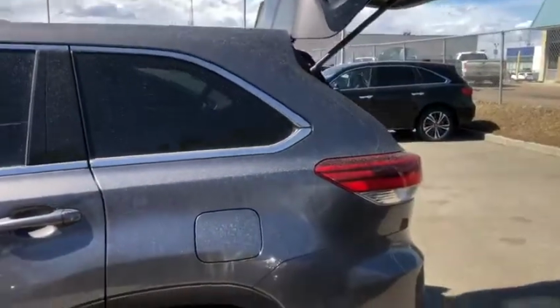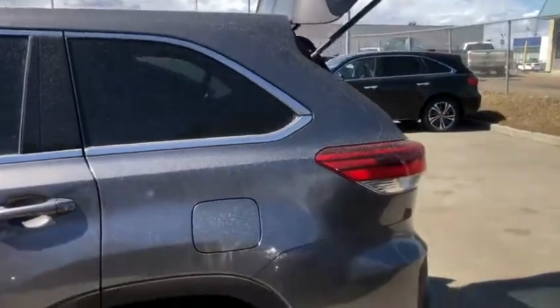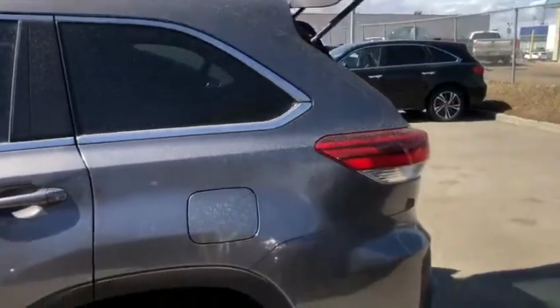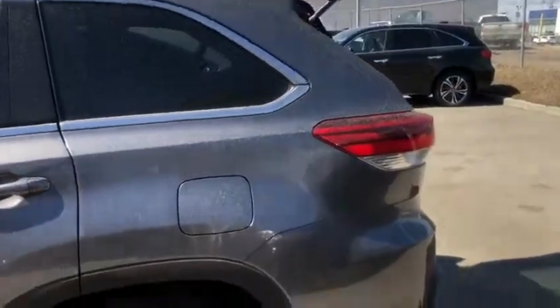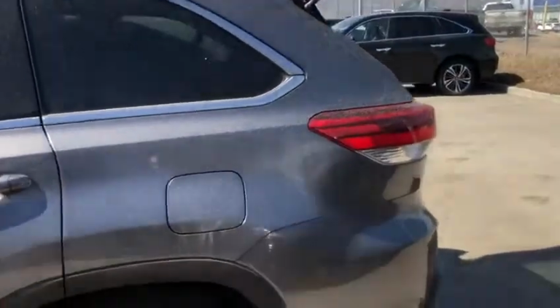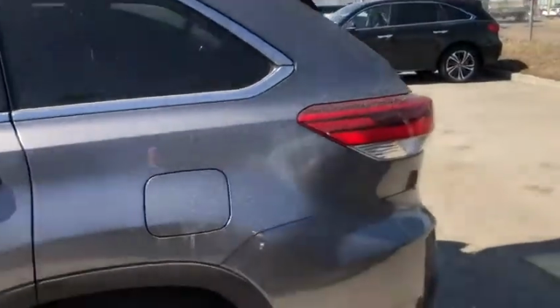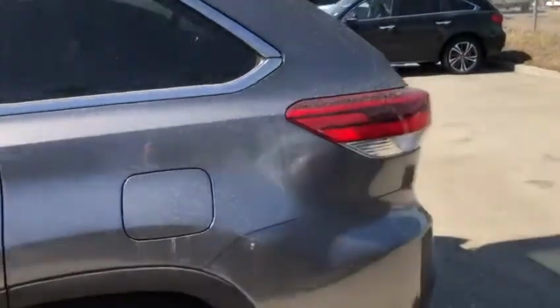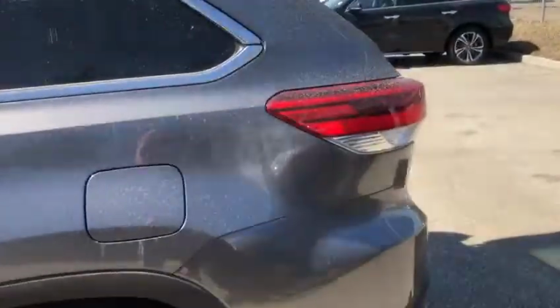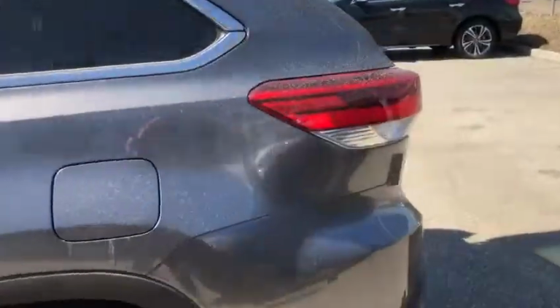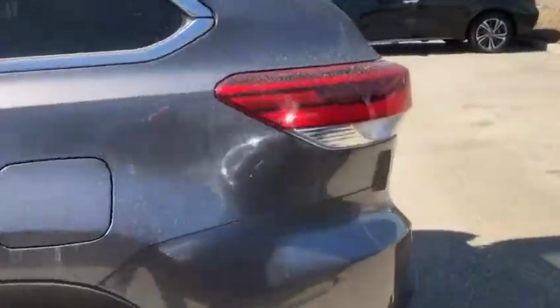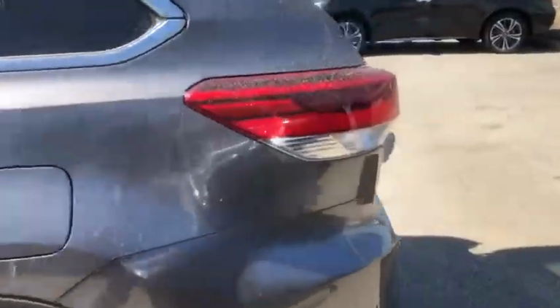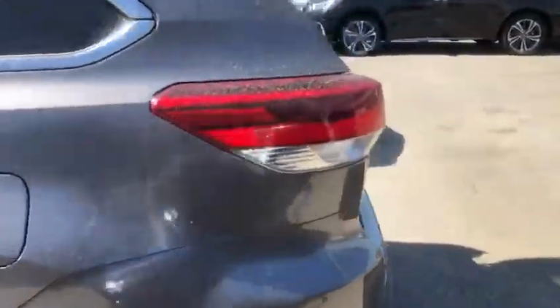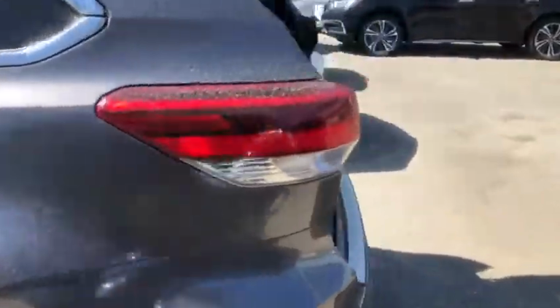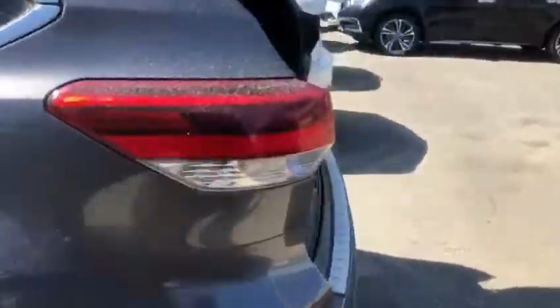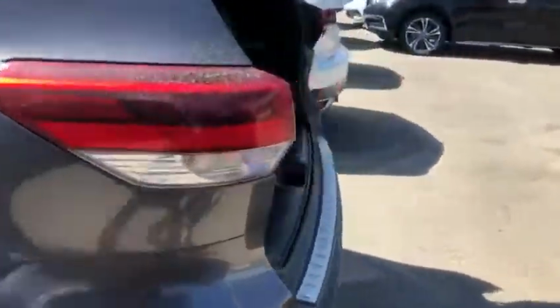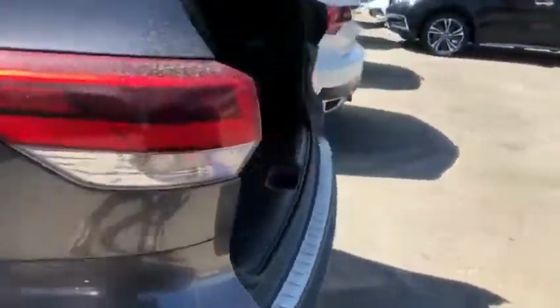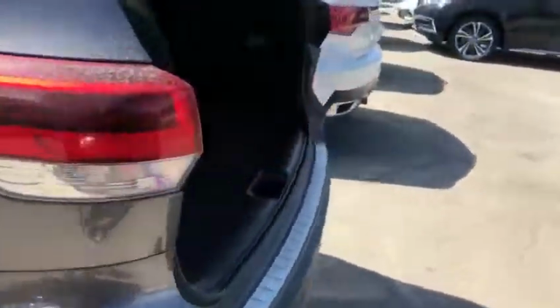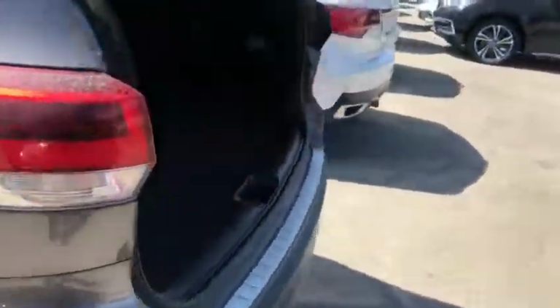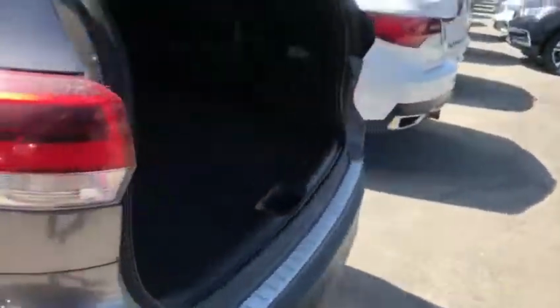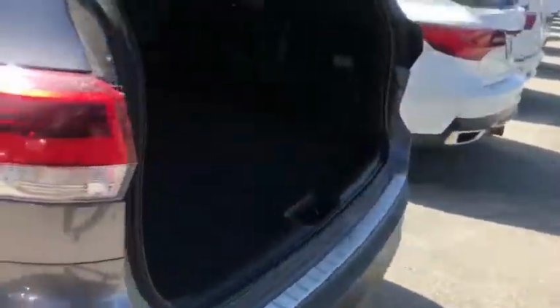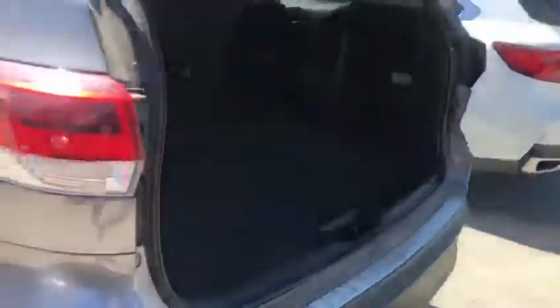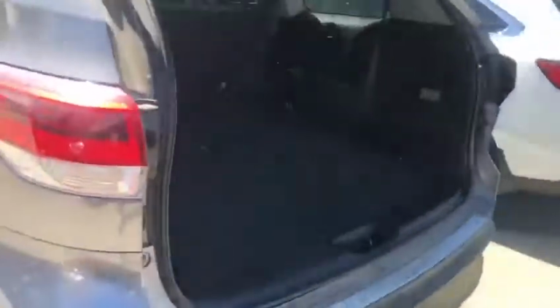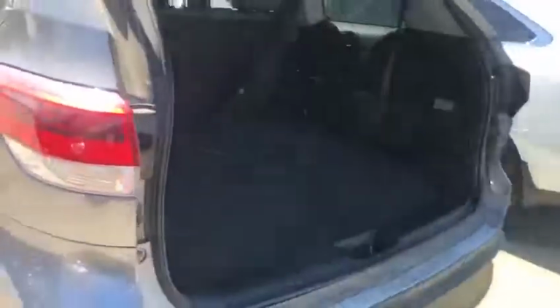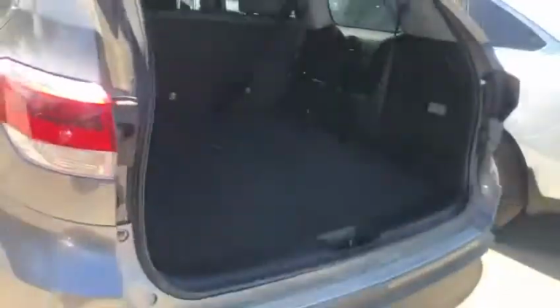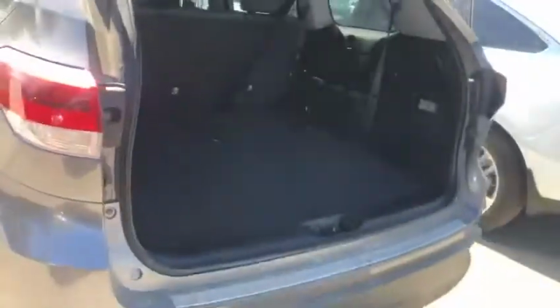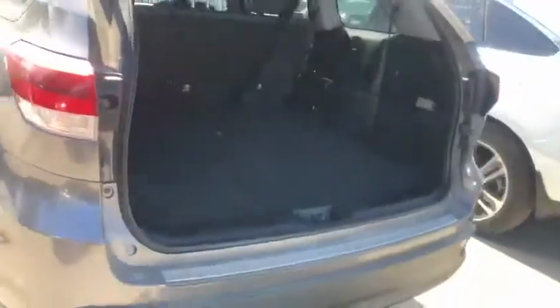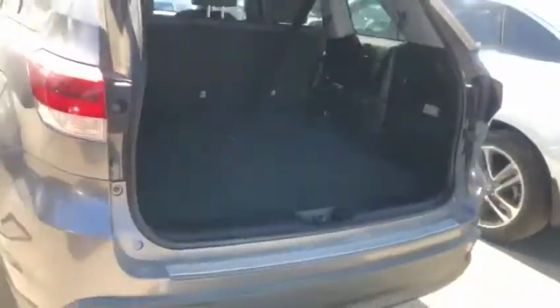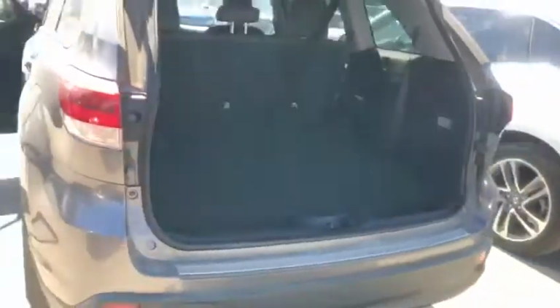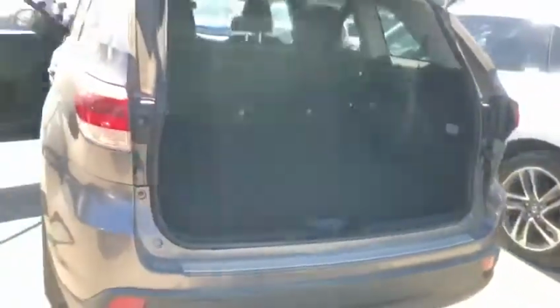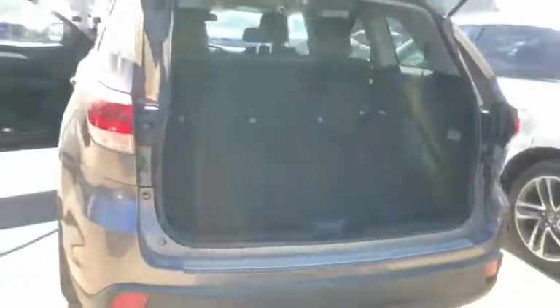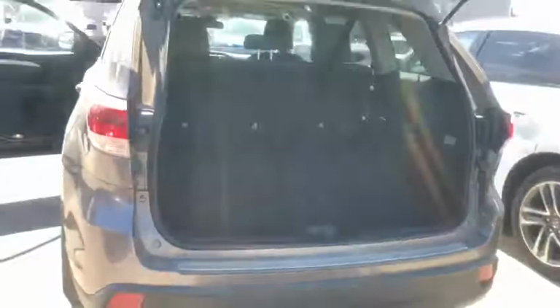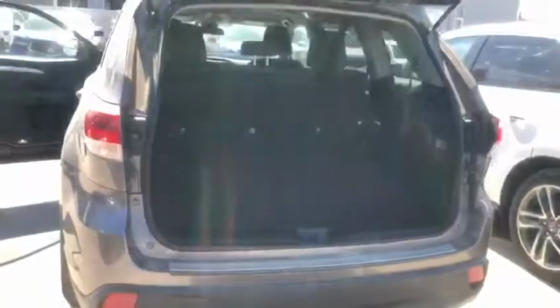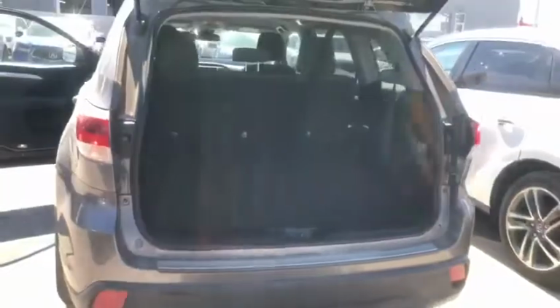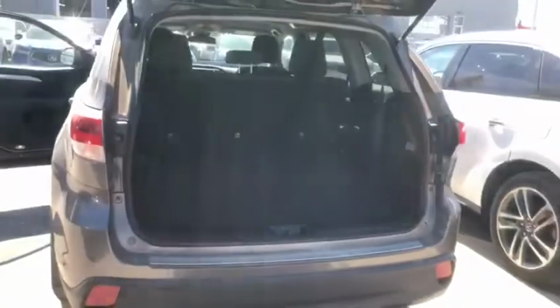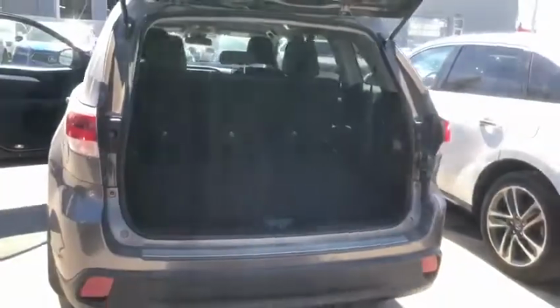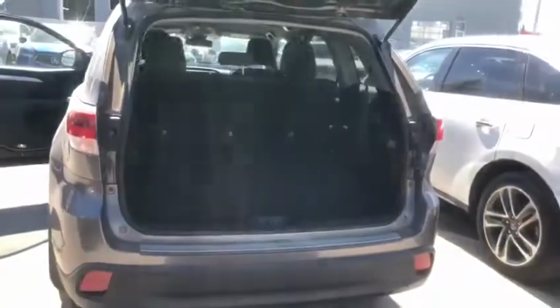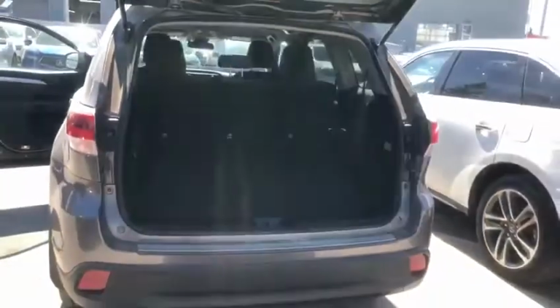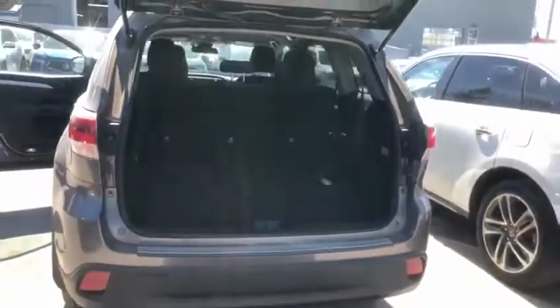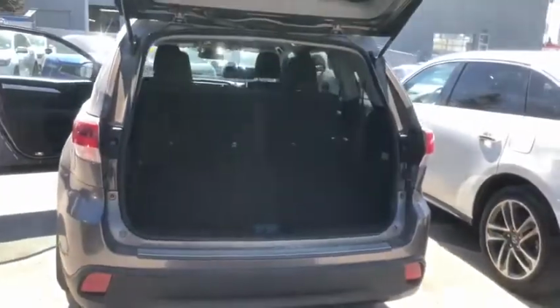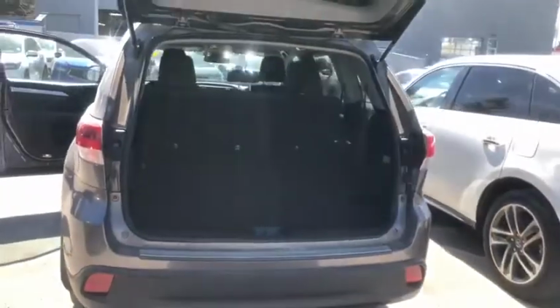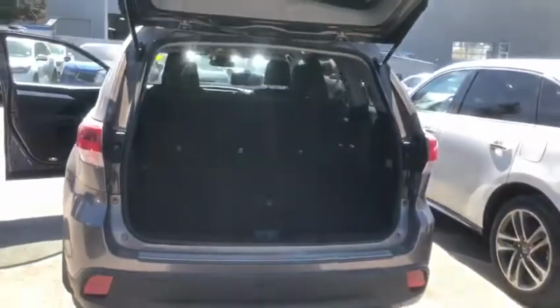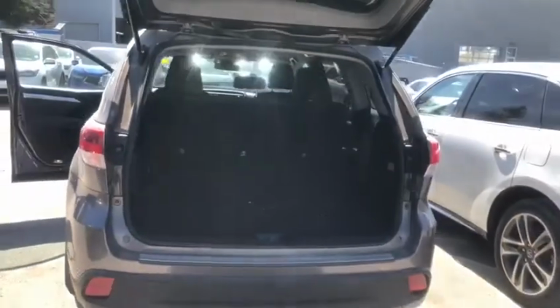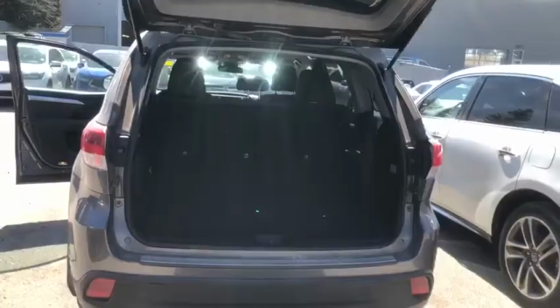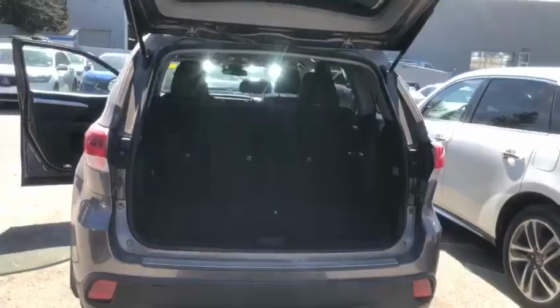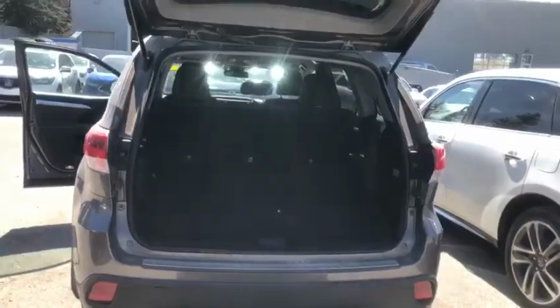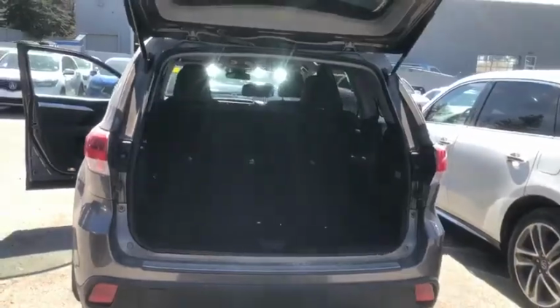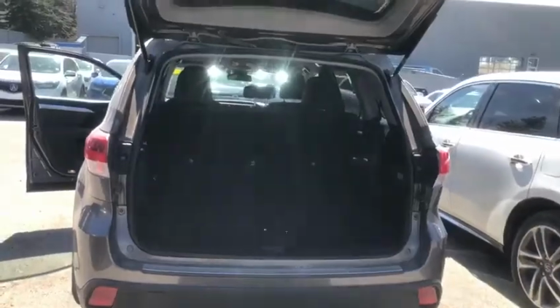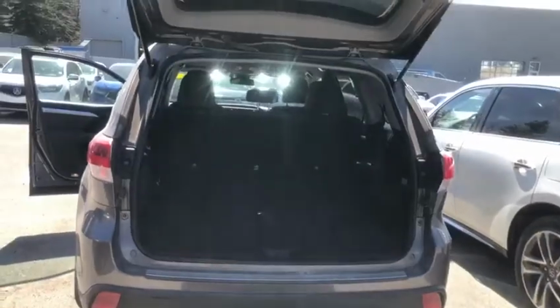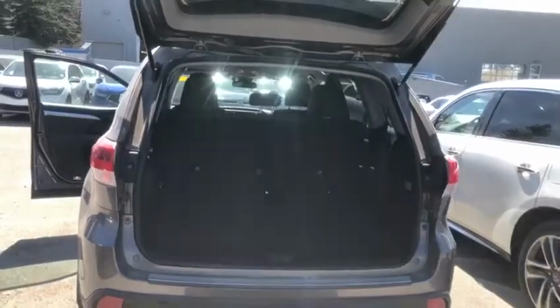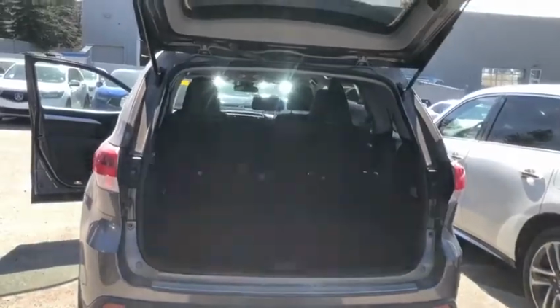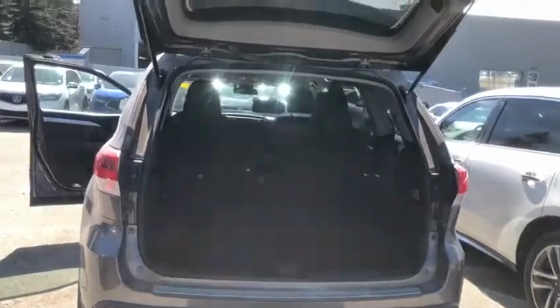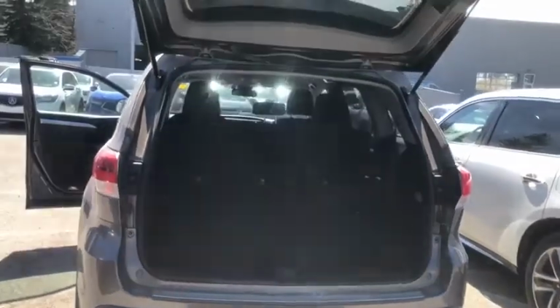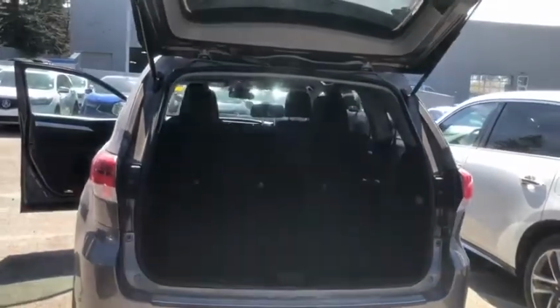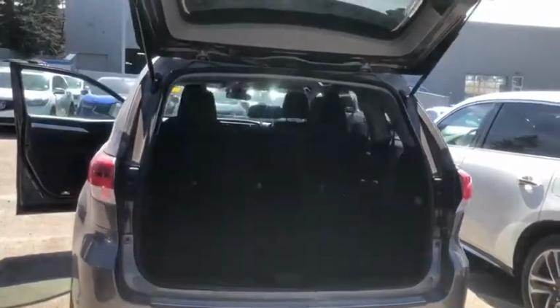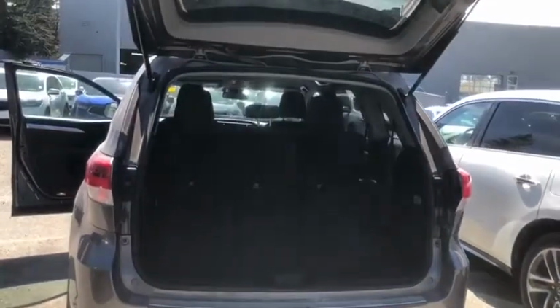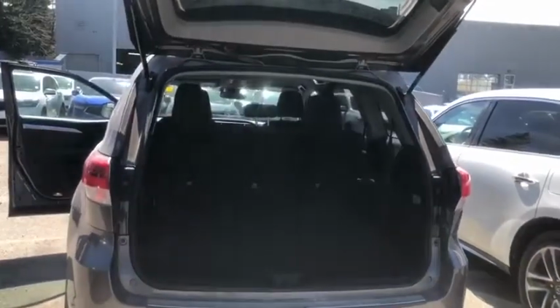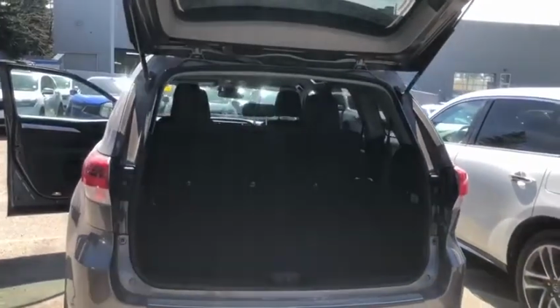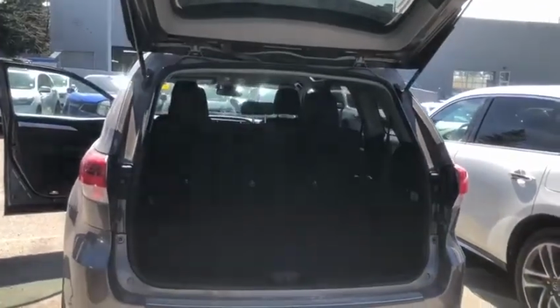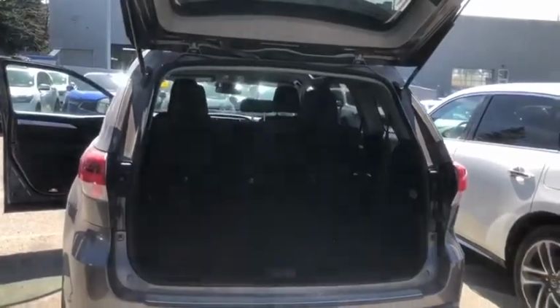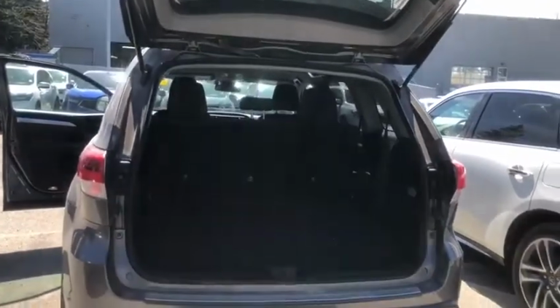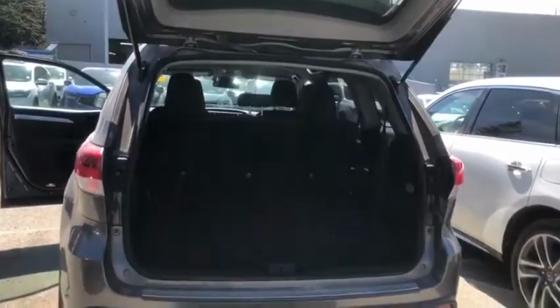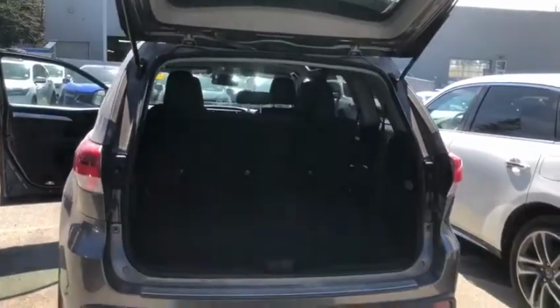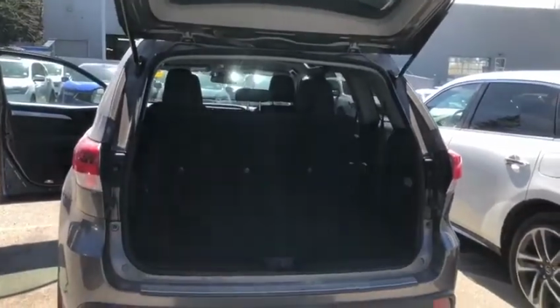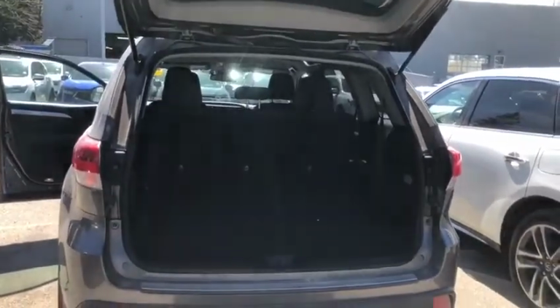I'll just show you the trunk space here really quick as well. You got a ton of room in there, you're going to fit many sets of golf clubs back there Art.